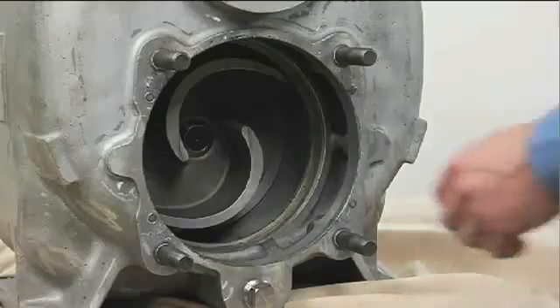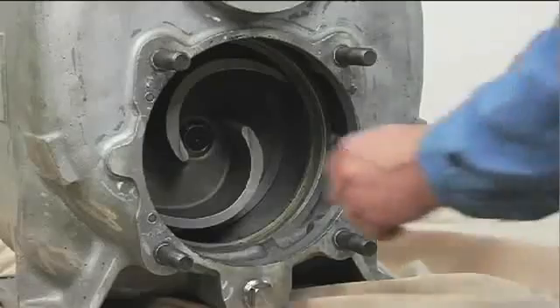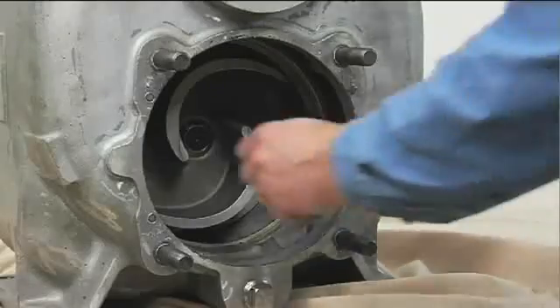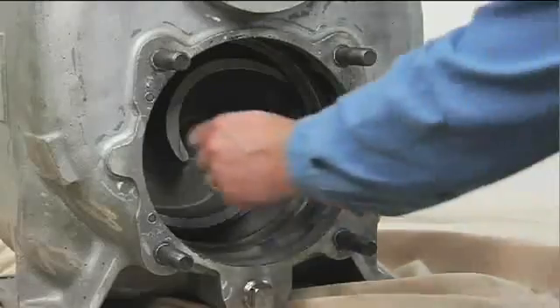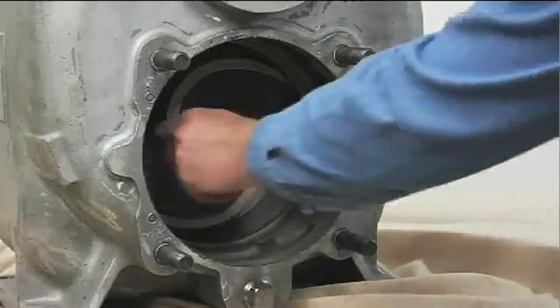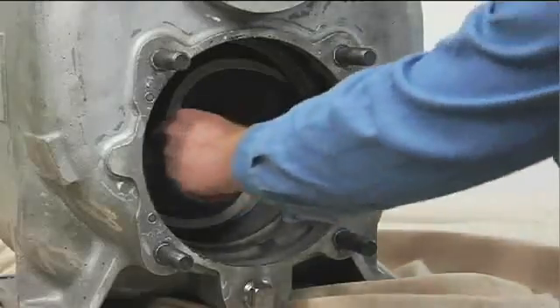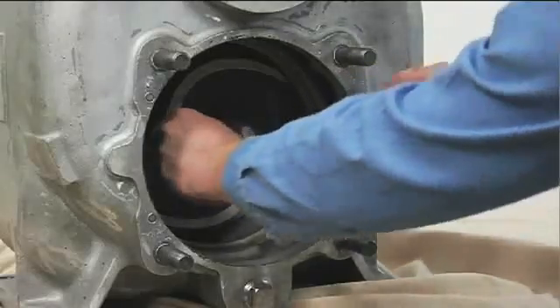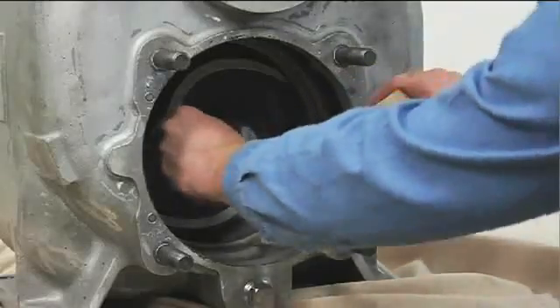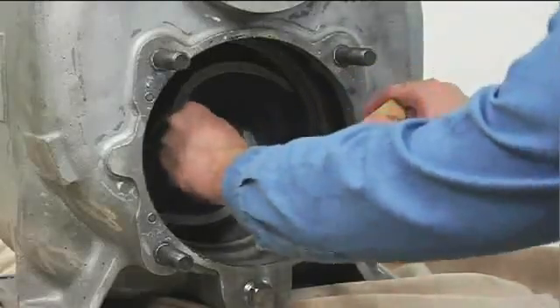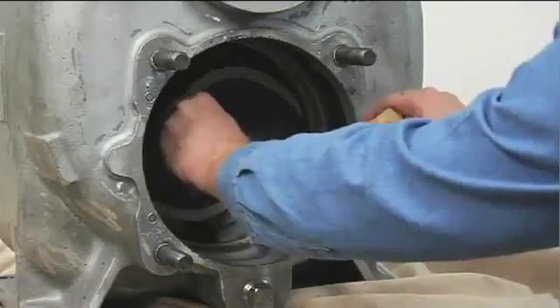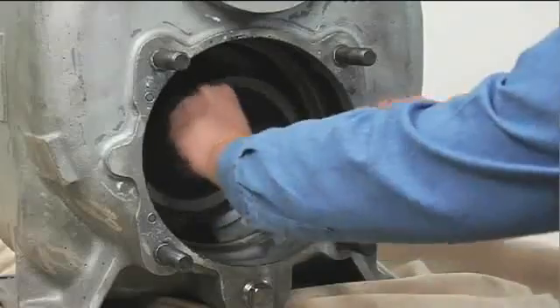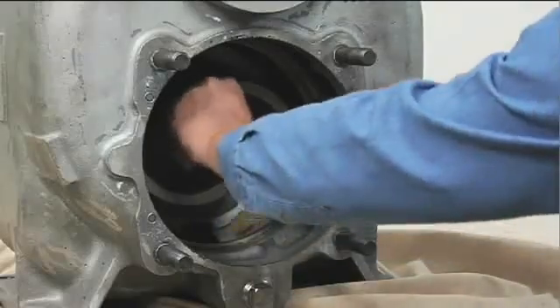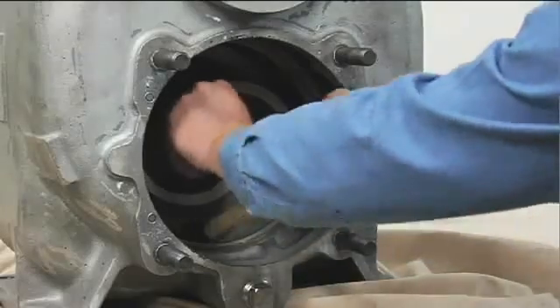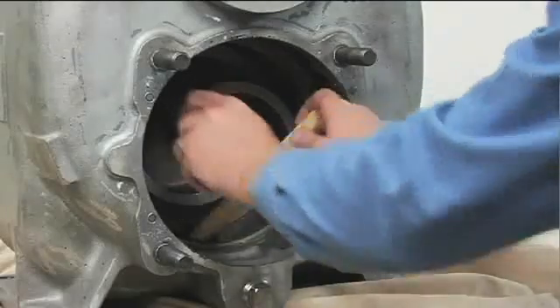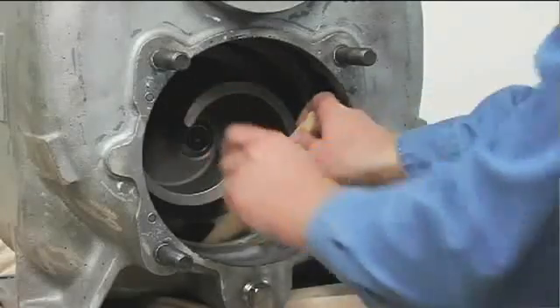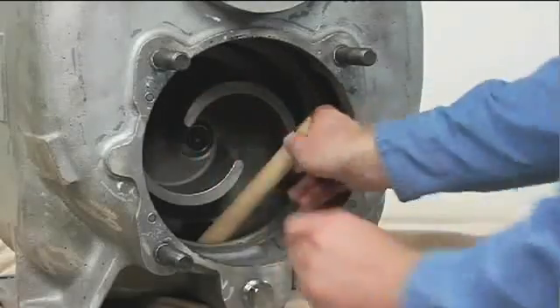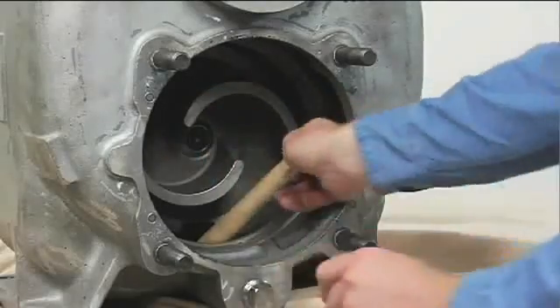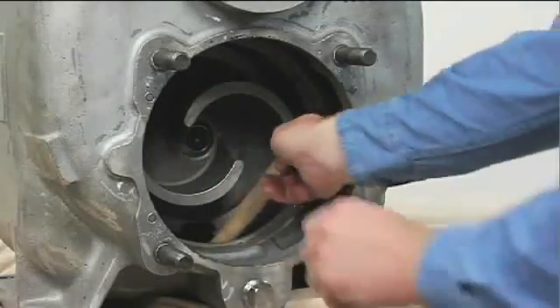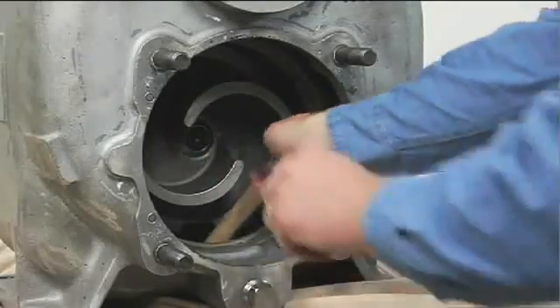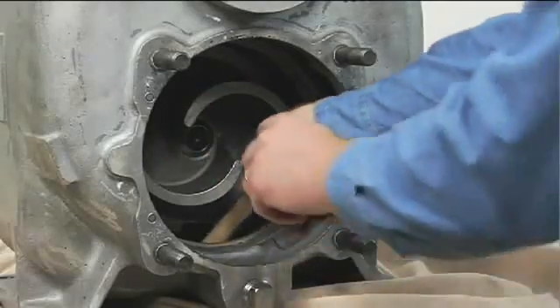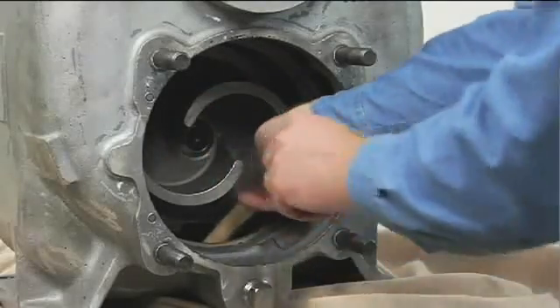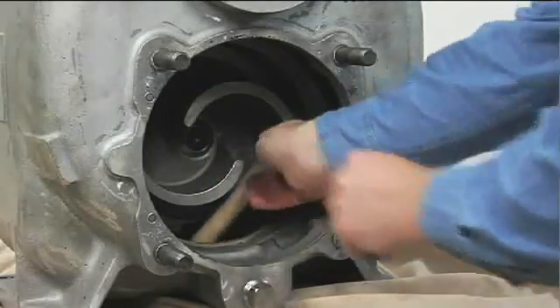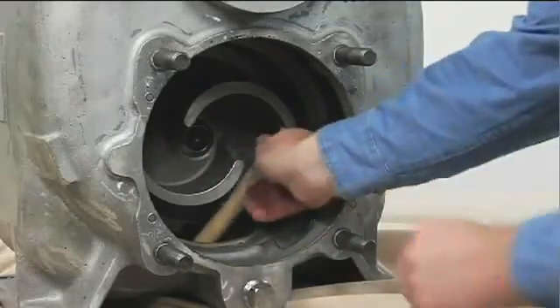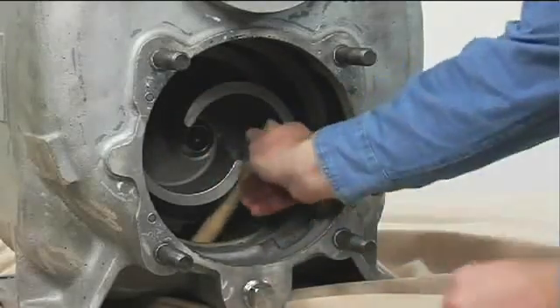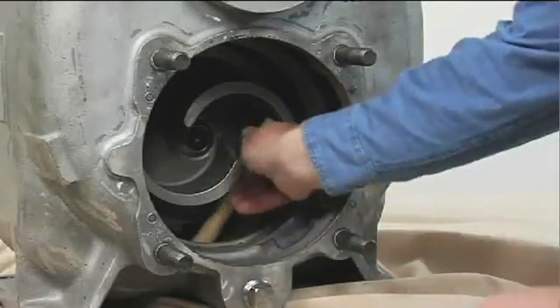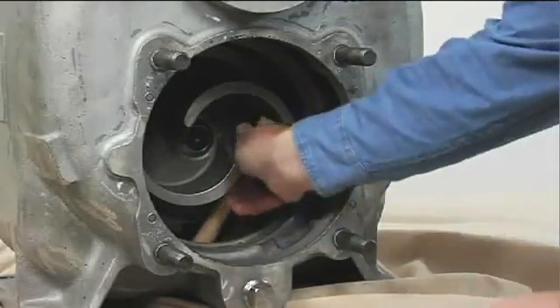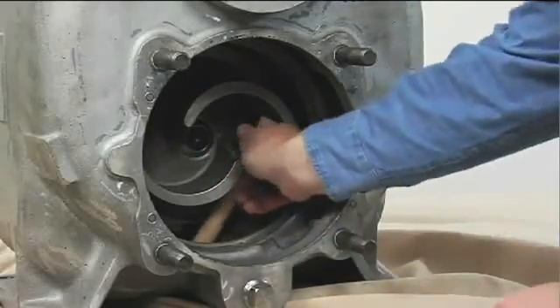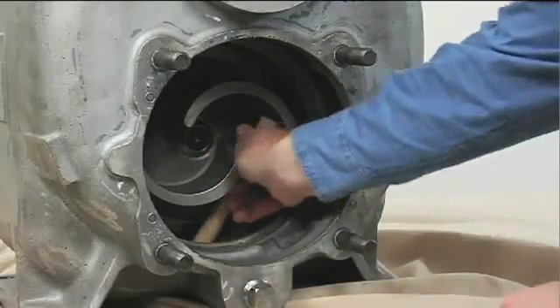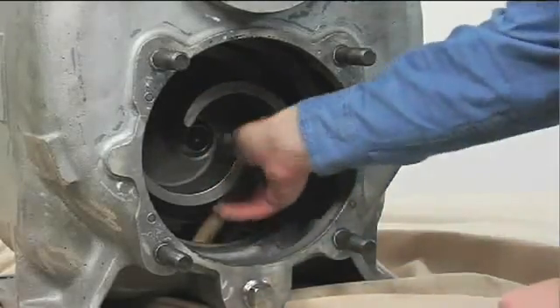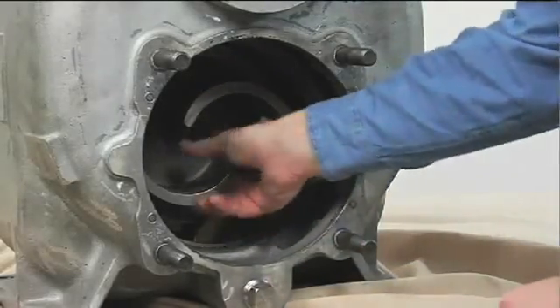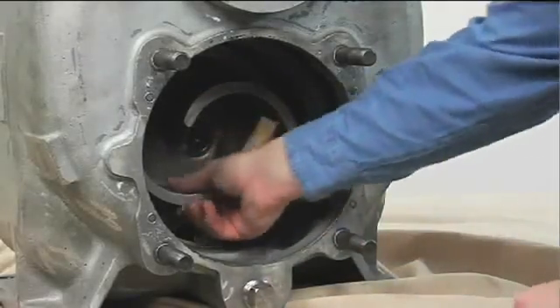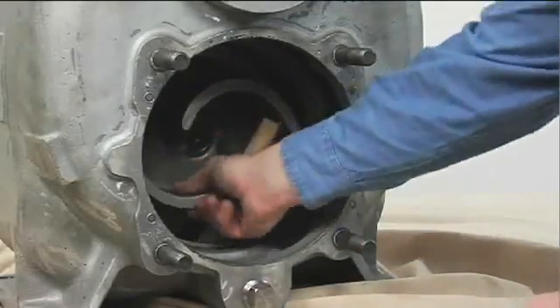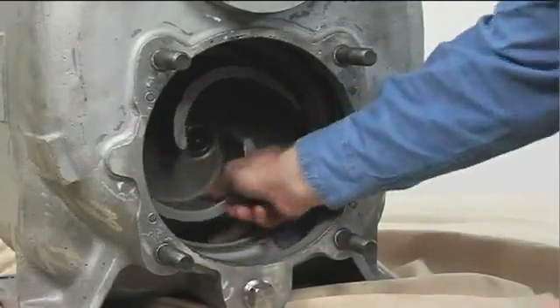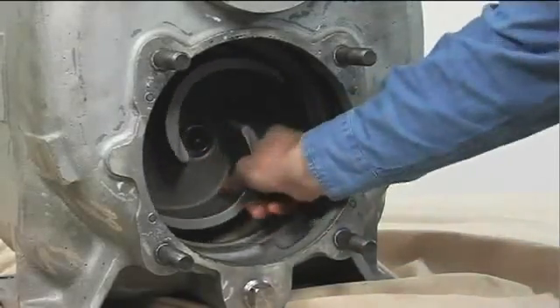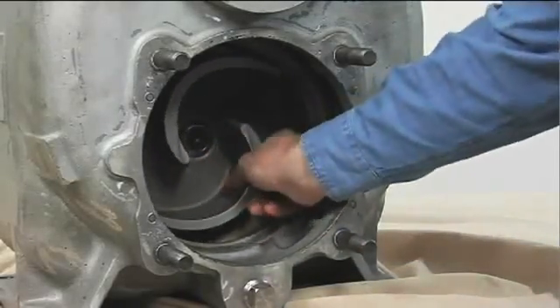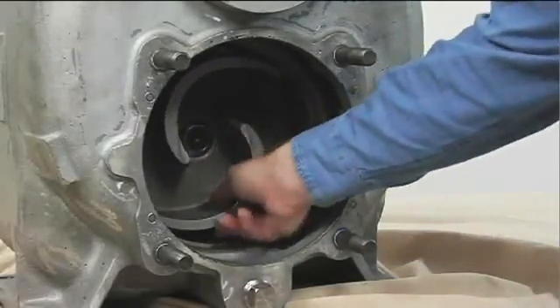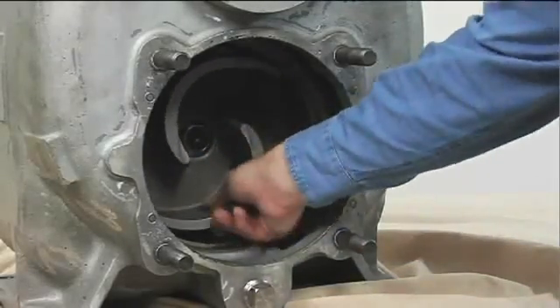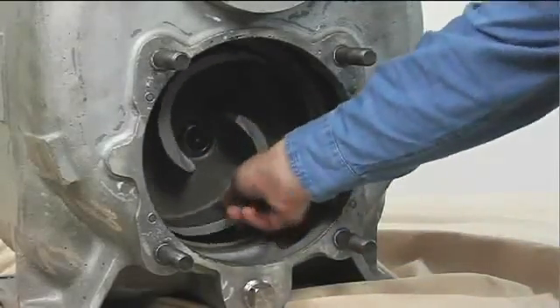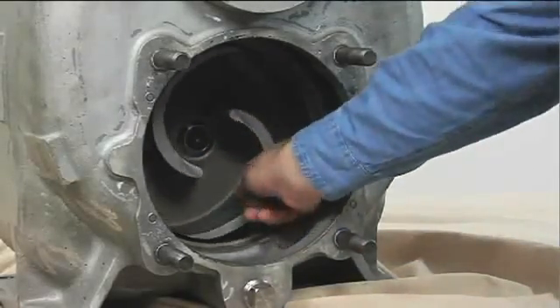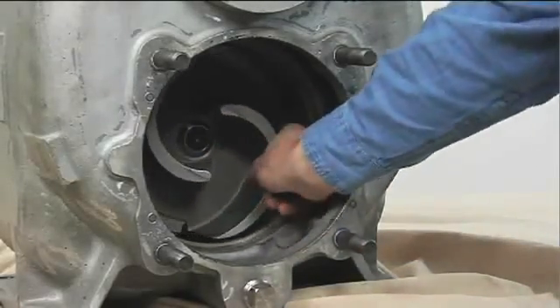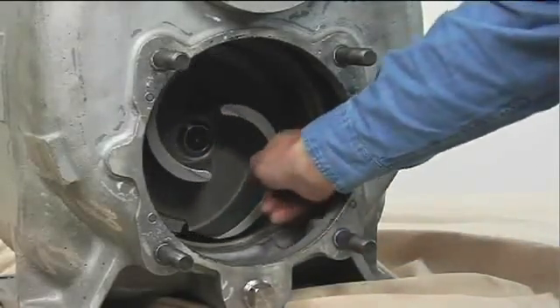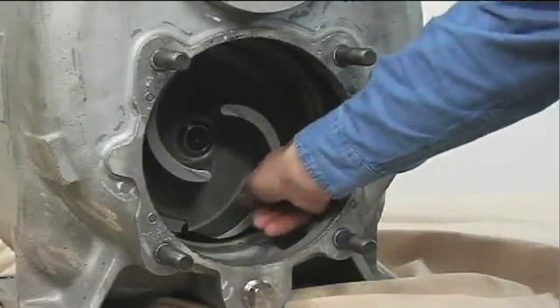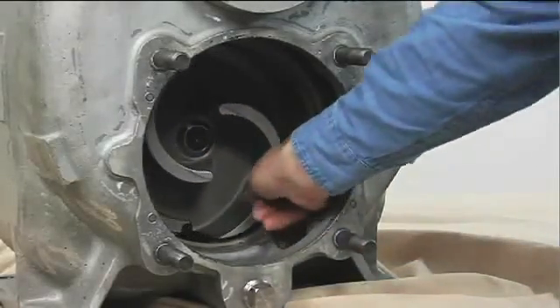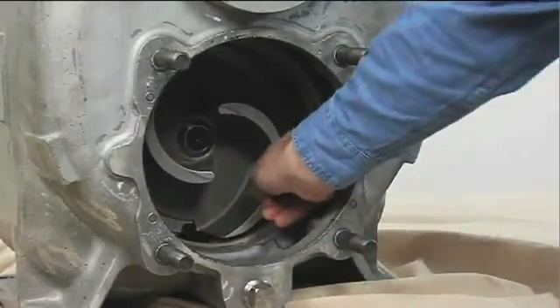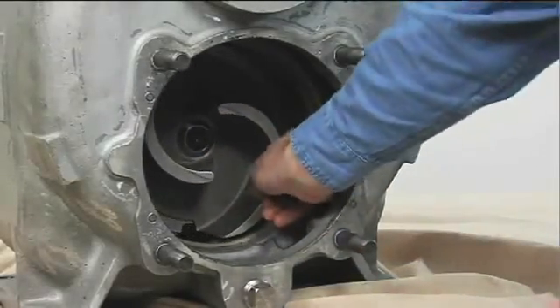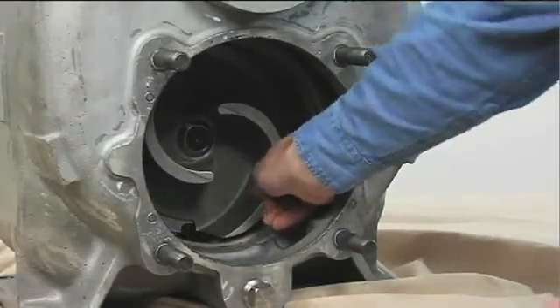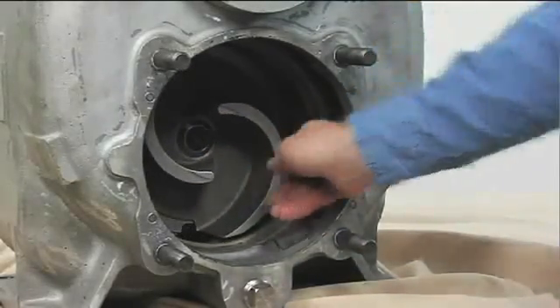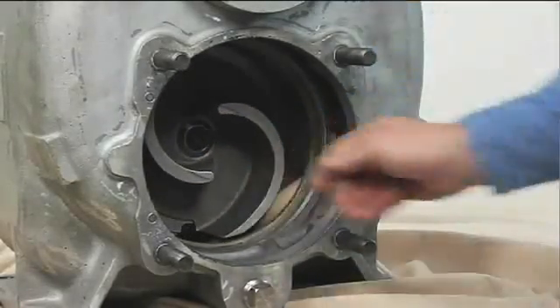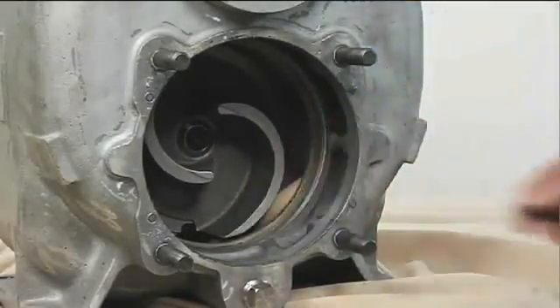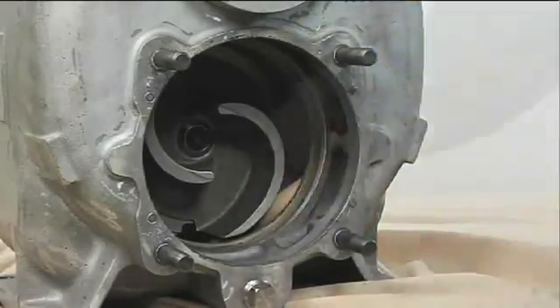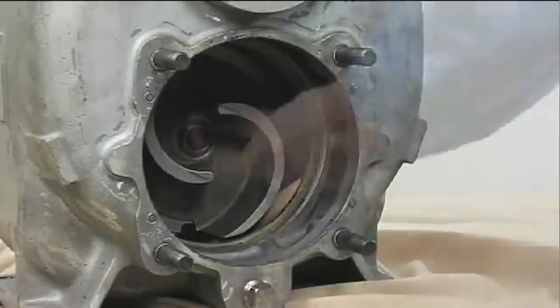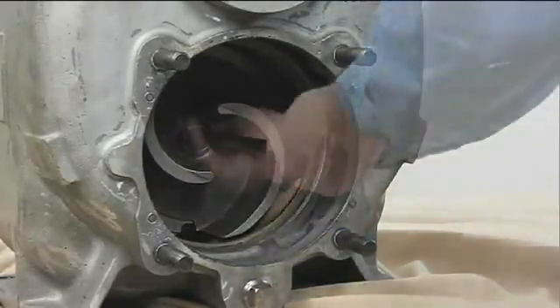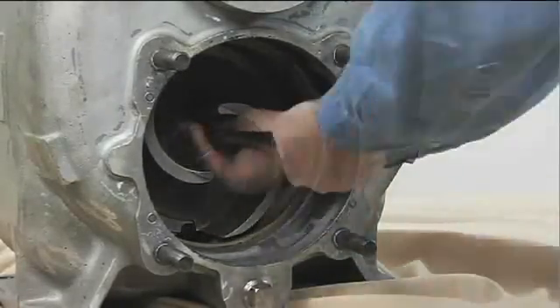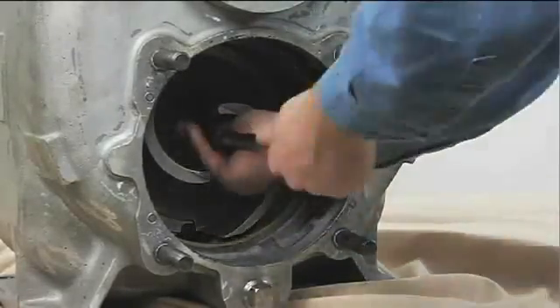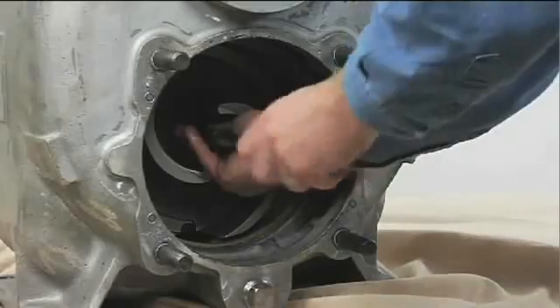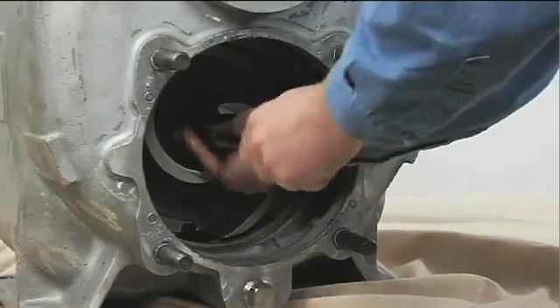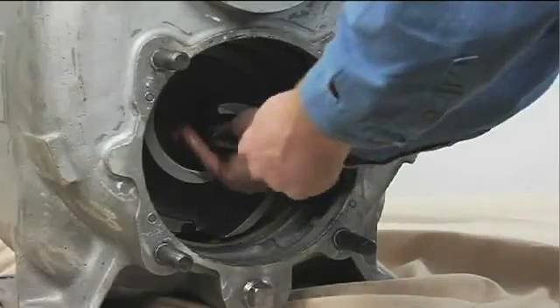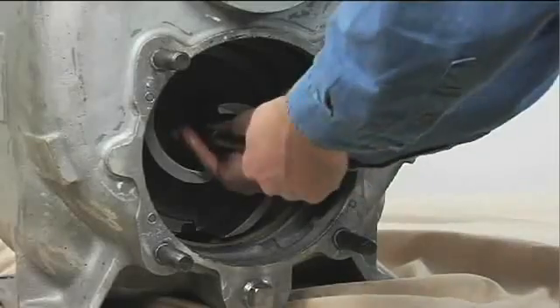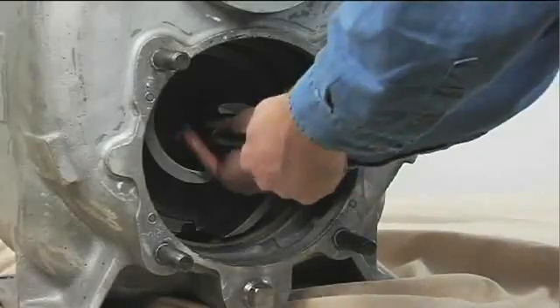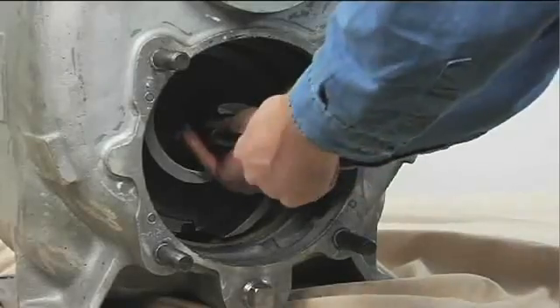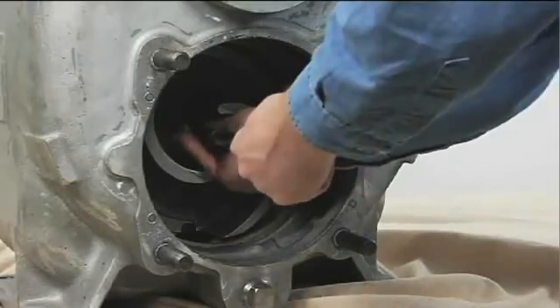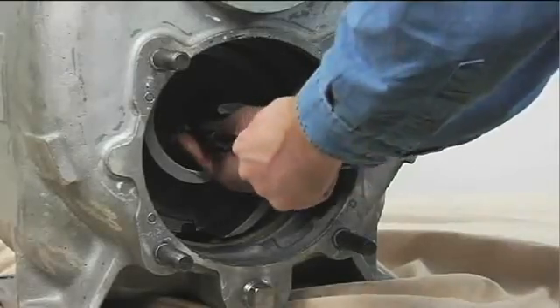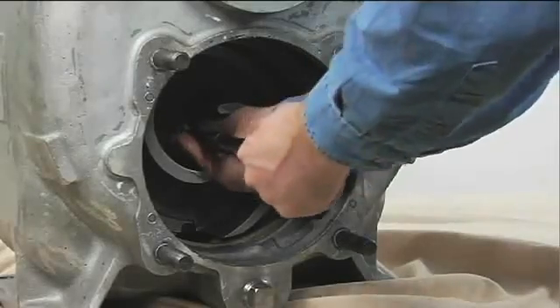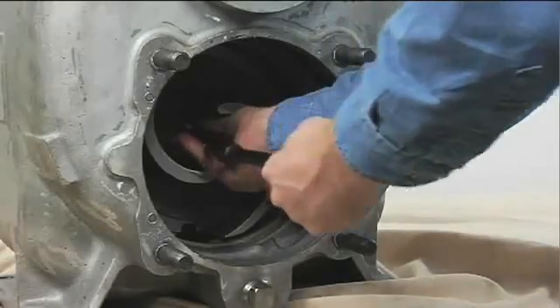Immobilize the impeller by wedging a block of wood between the vanes and the pump casing, and remove the impeller cap screw and washer.